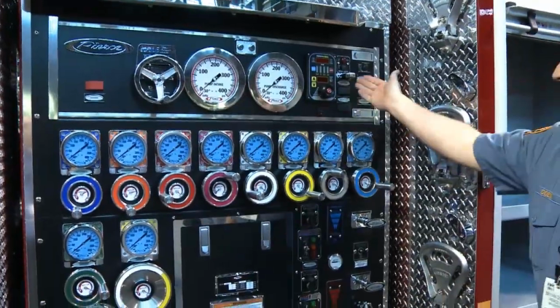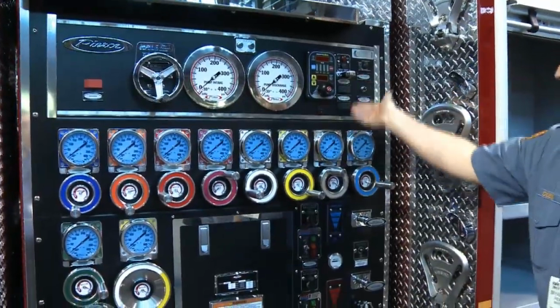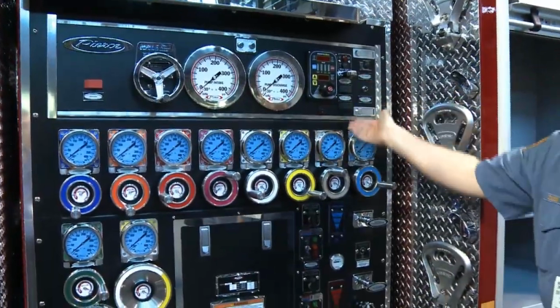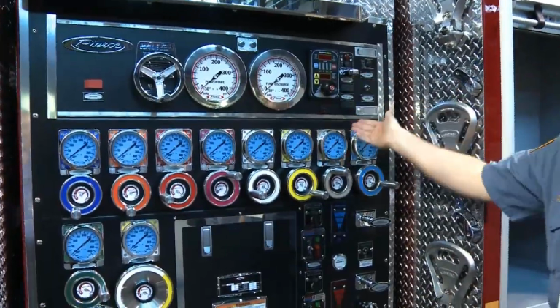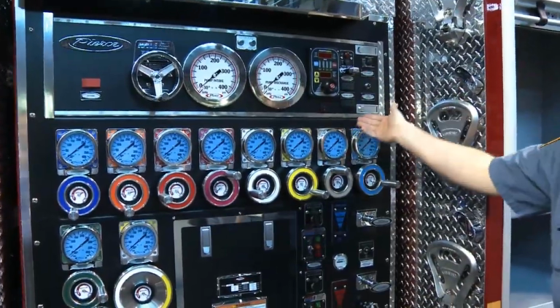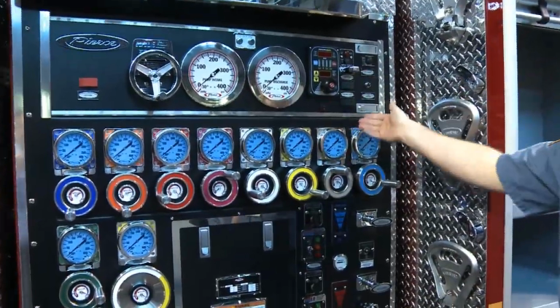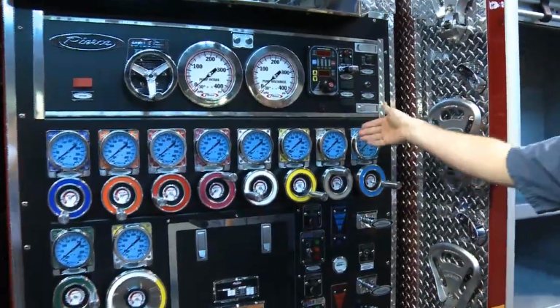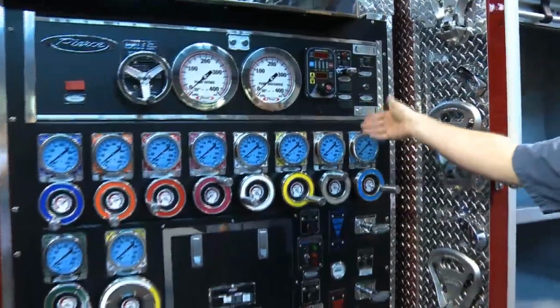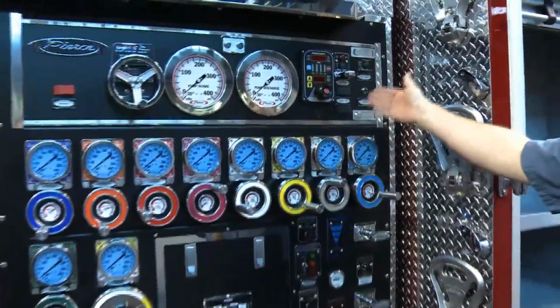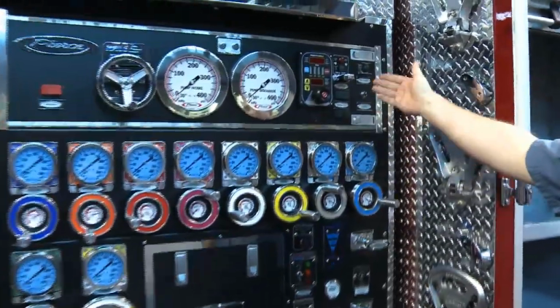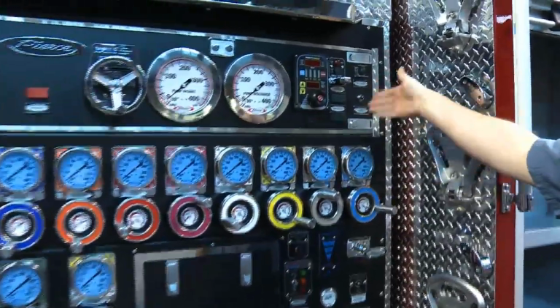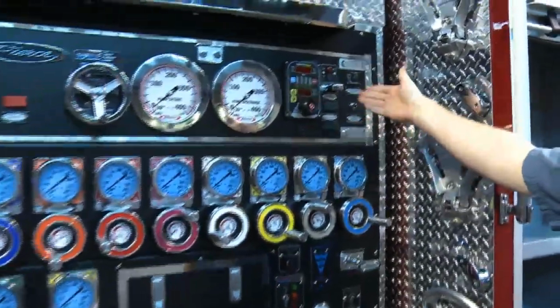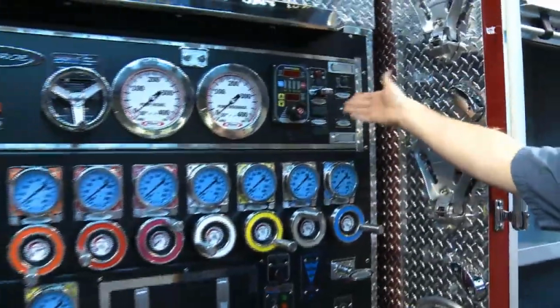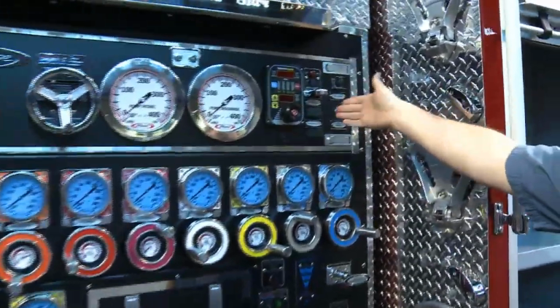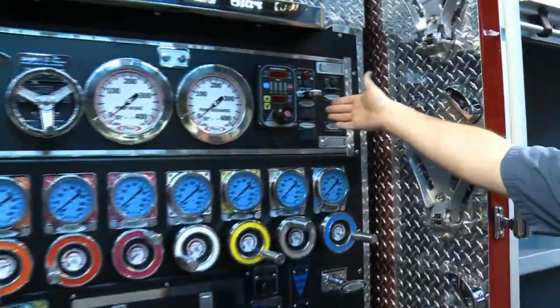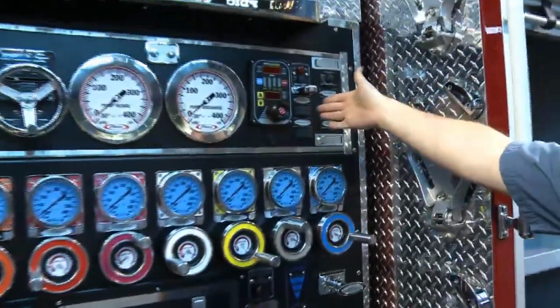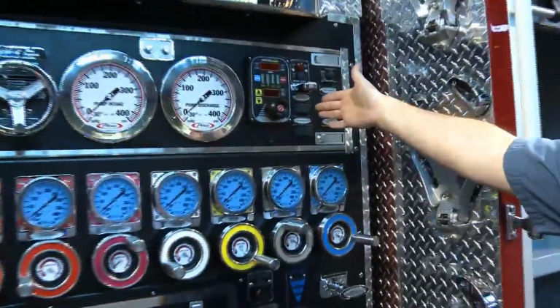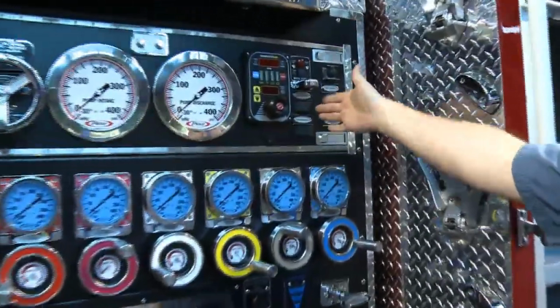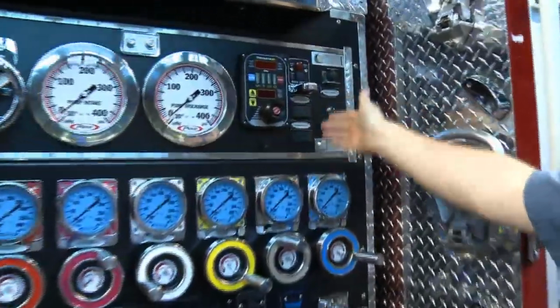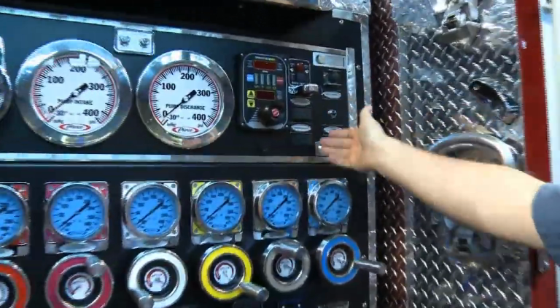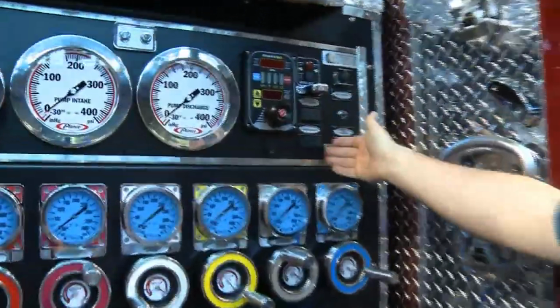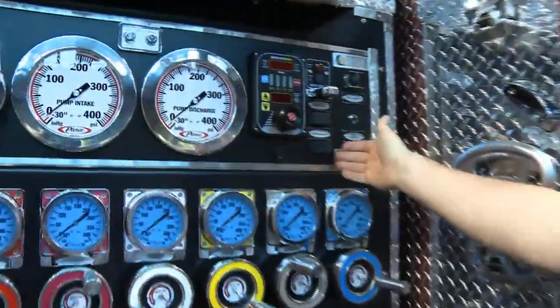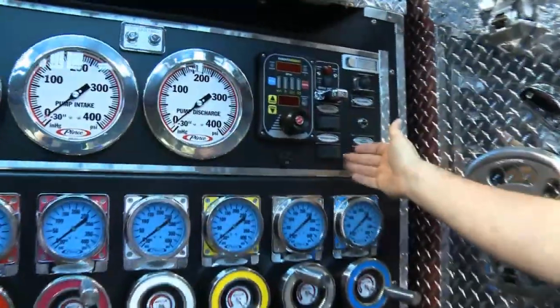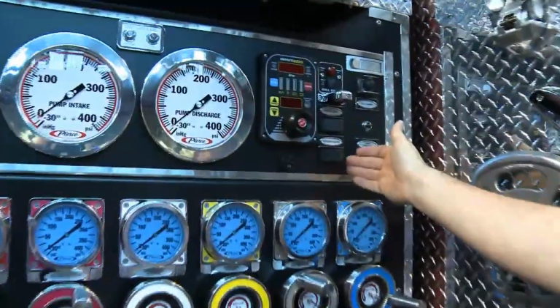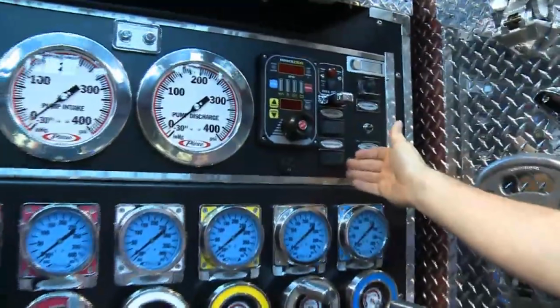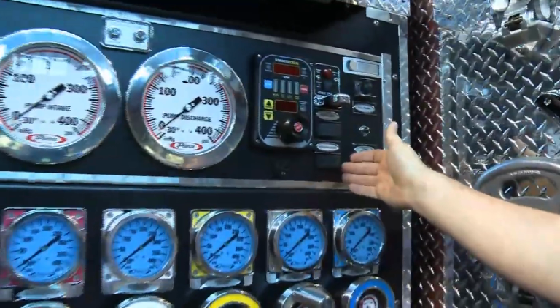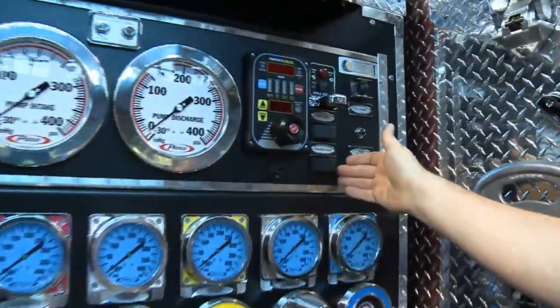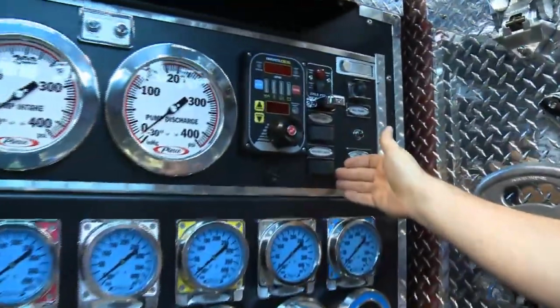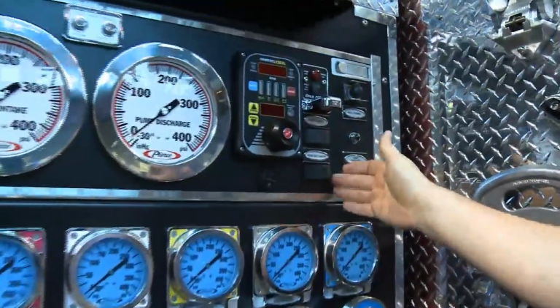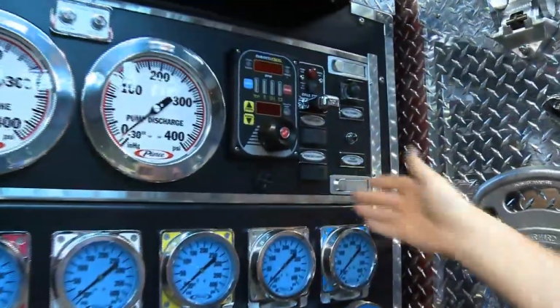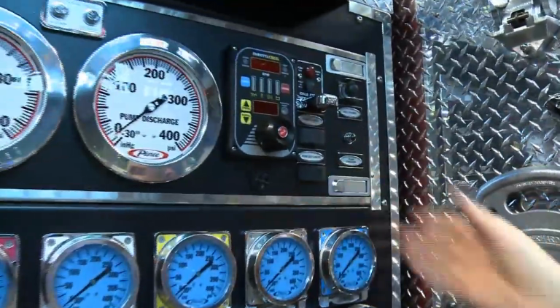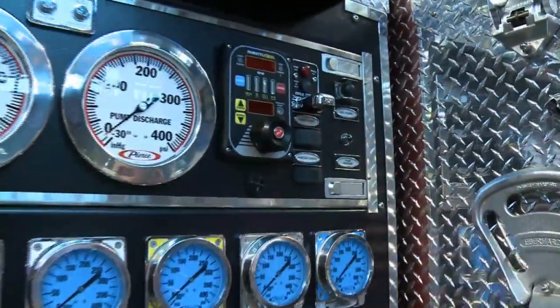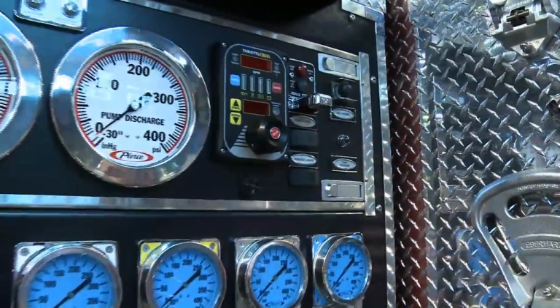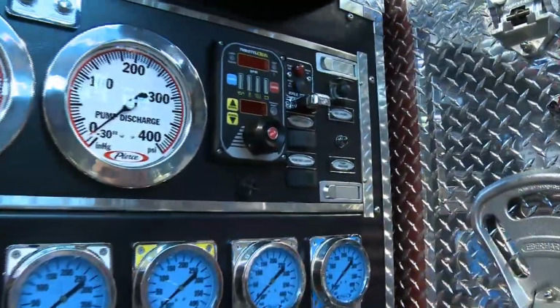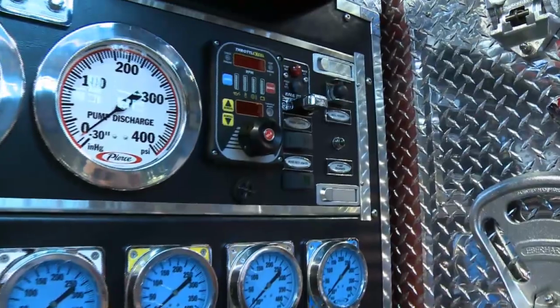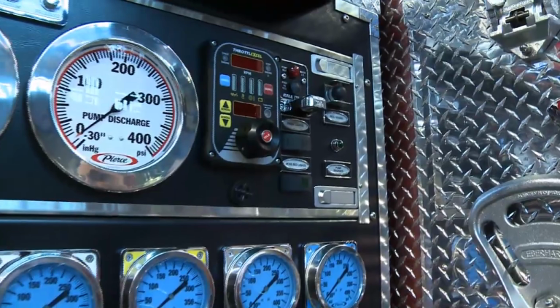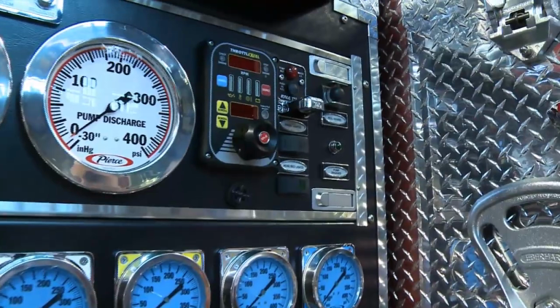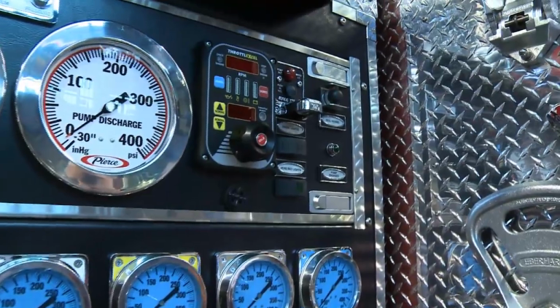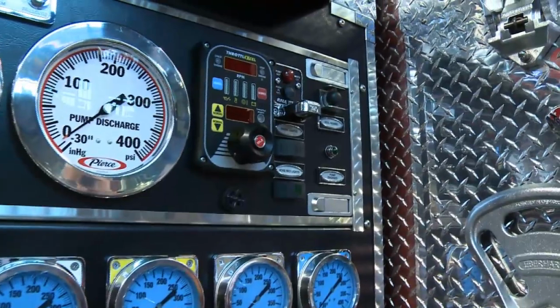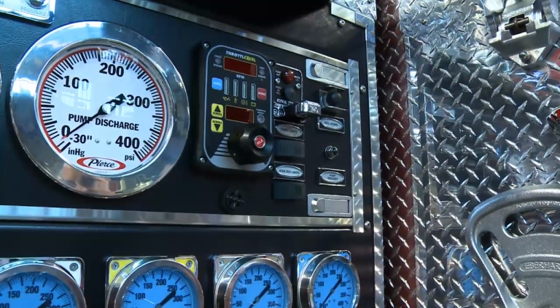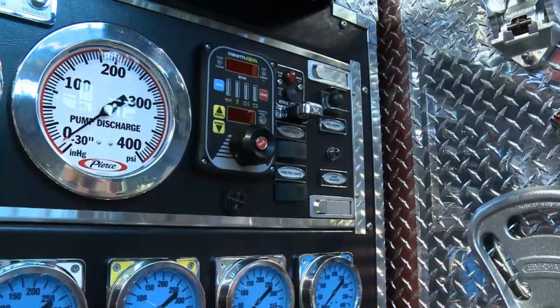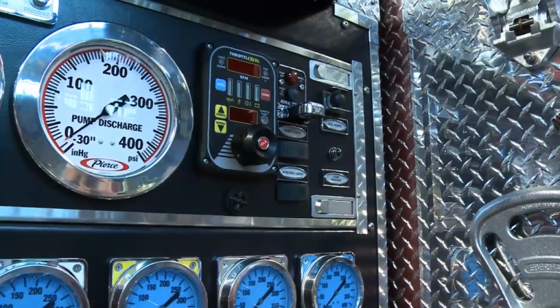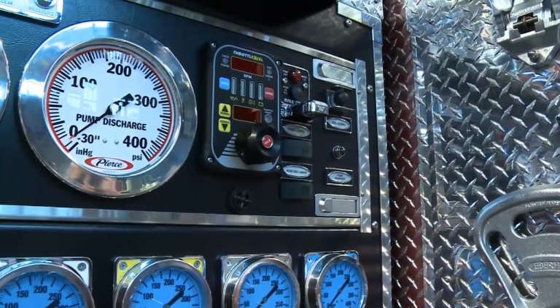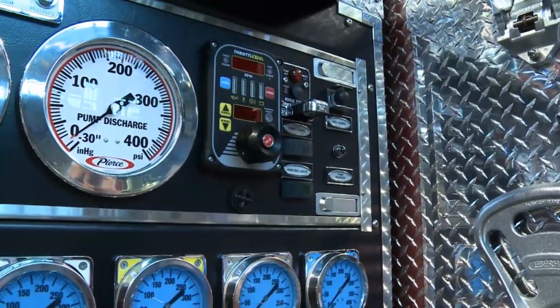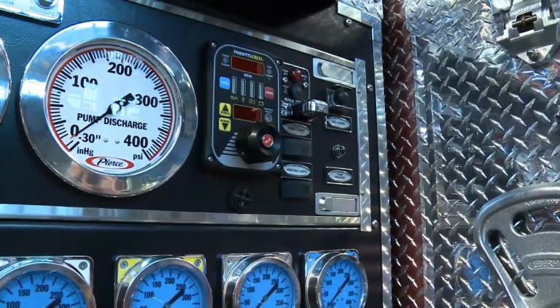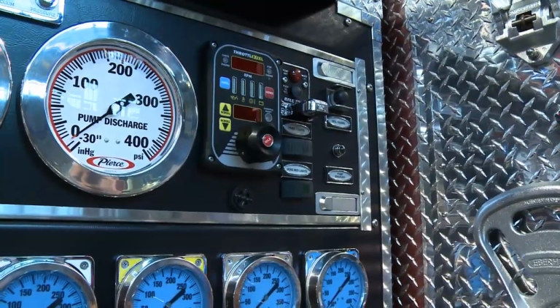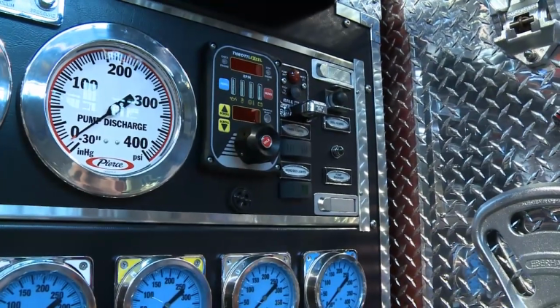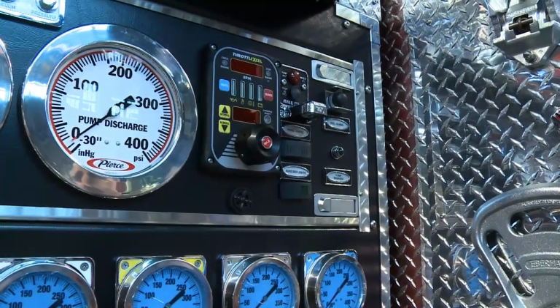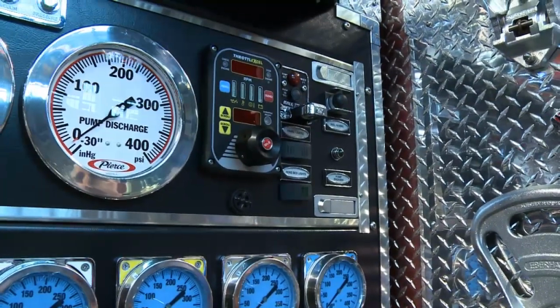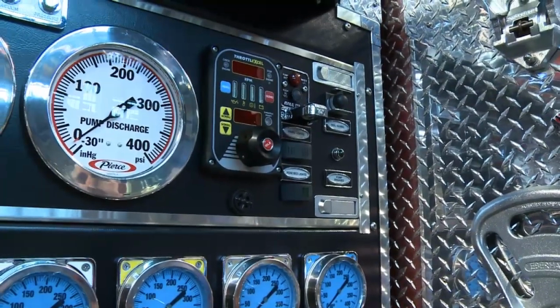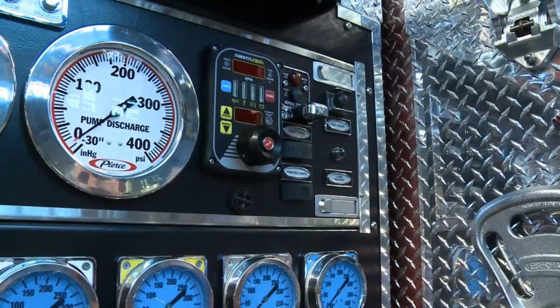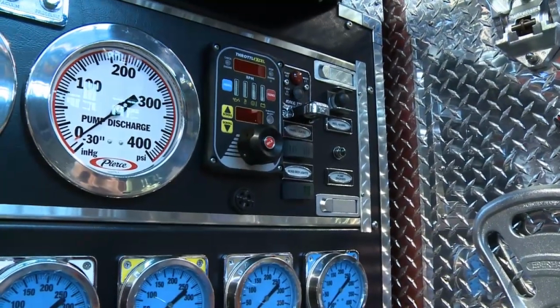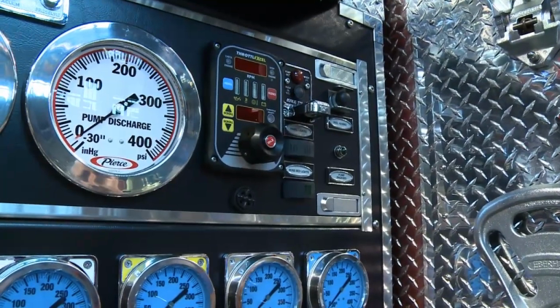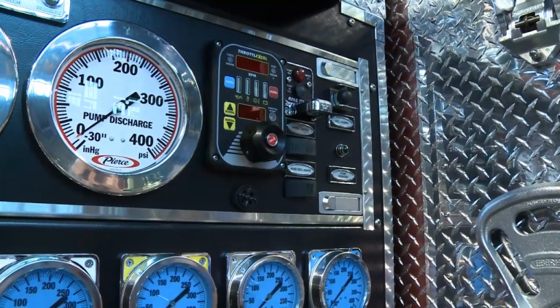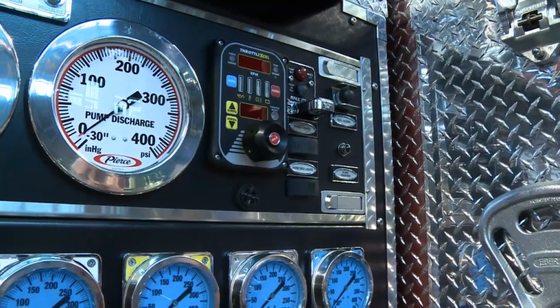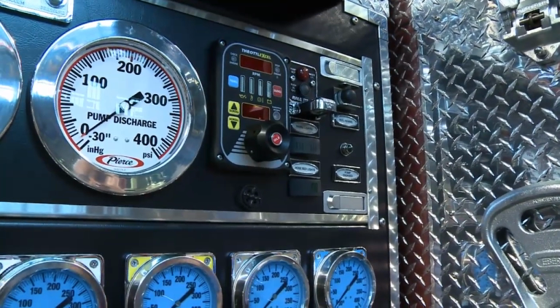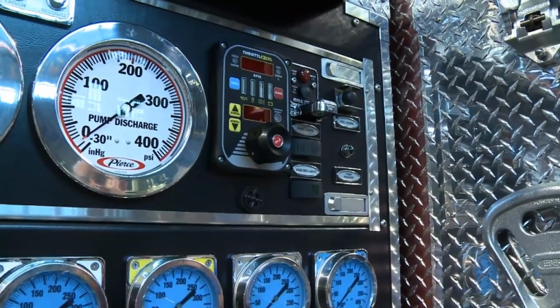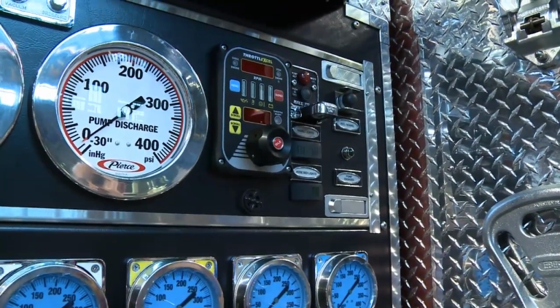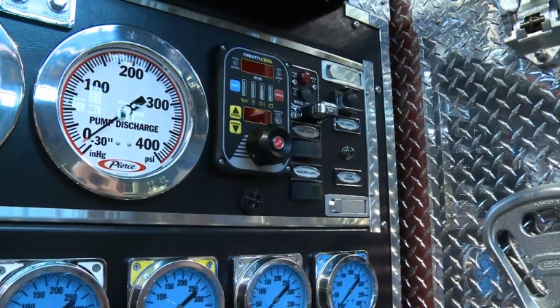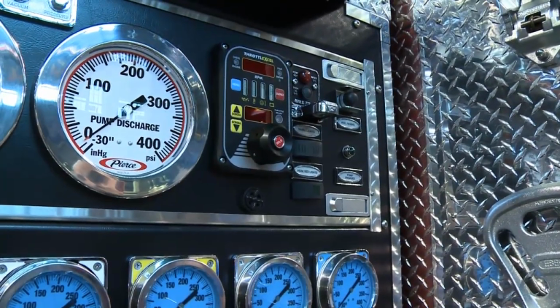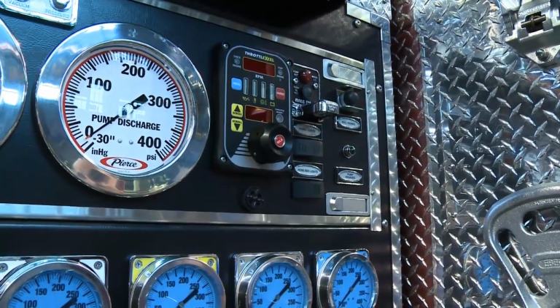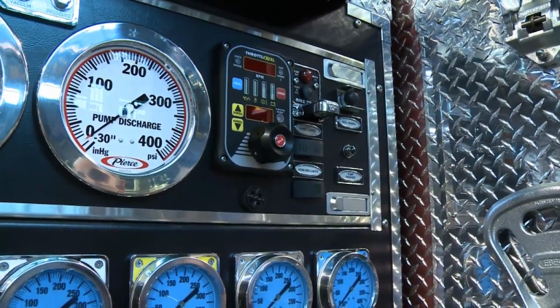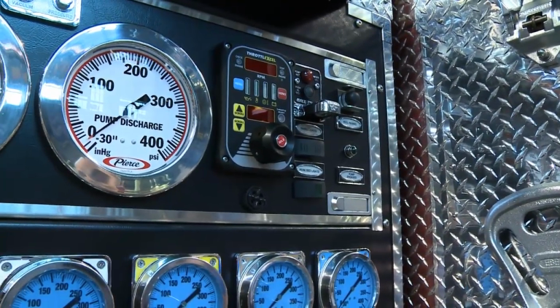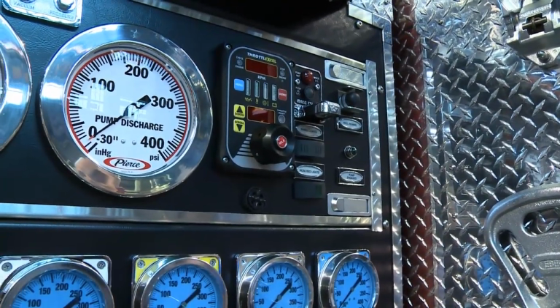On the switch panel here, you've got the panel lights, and we have hose bed lights. We have two strip lights in the hose bed that I'll show you in just a minute, which that switch controls.